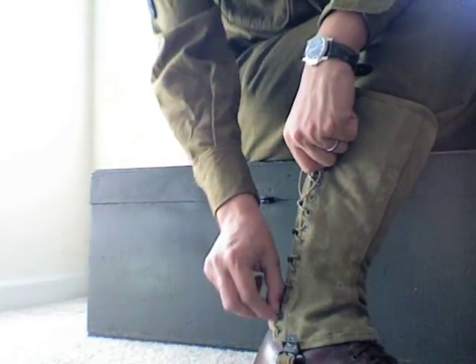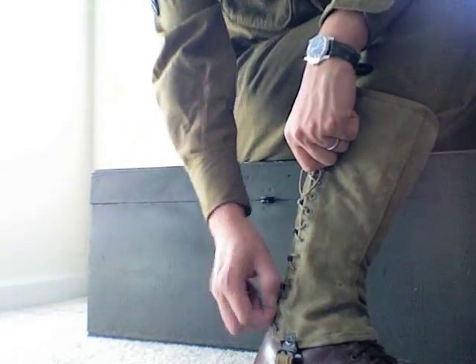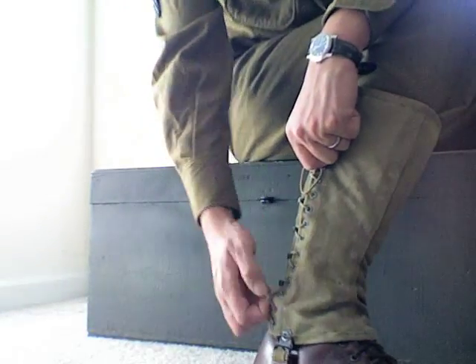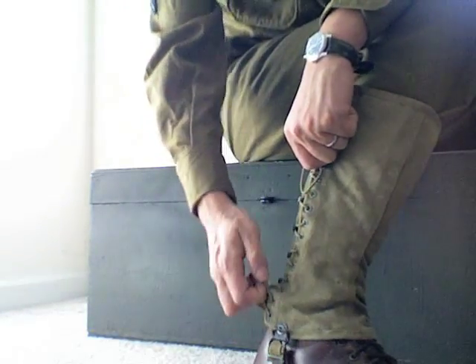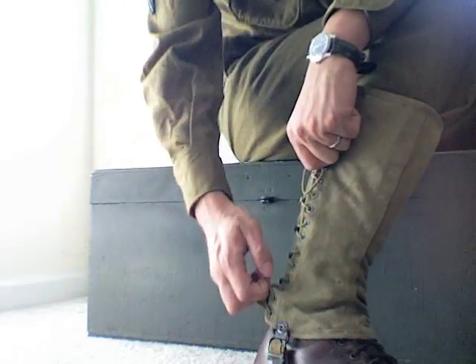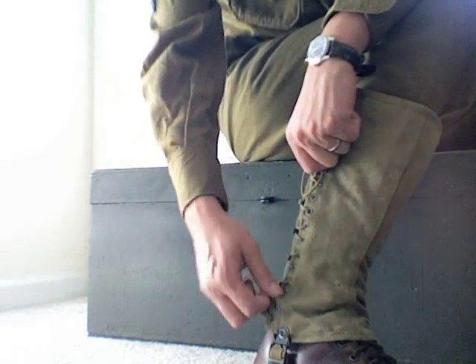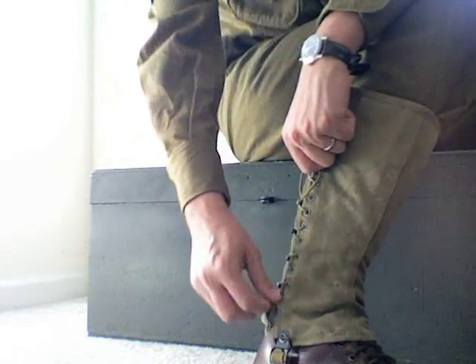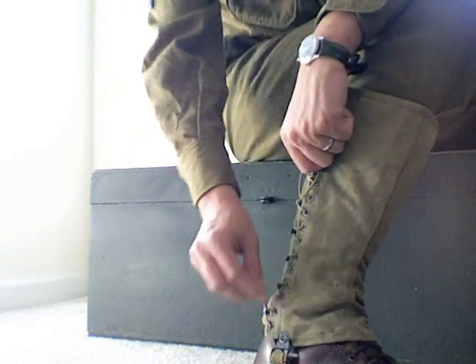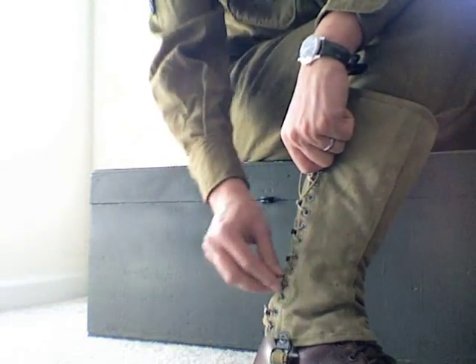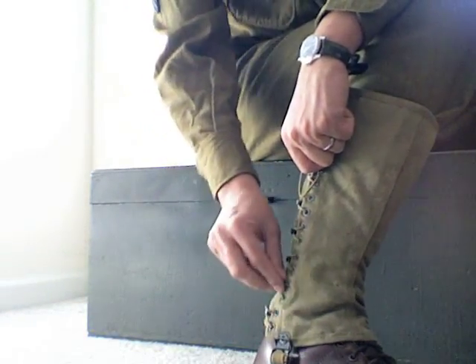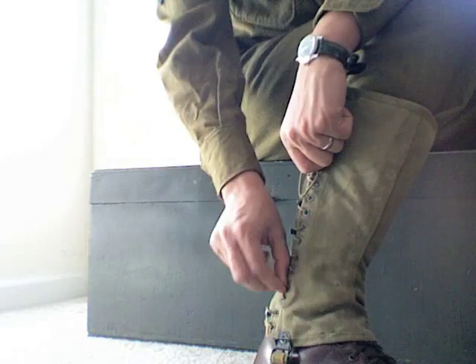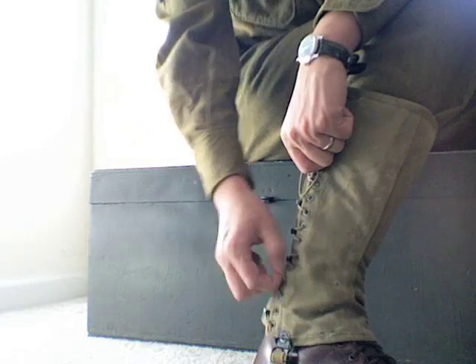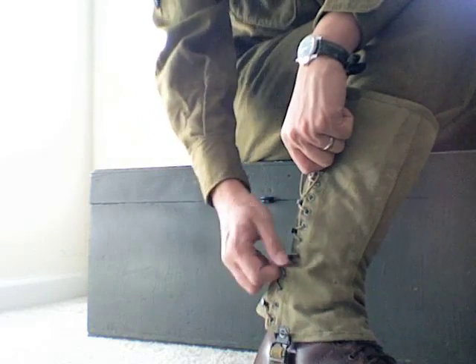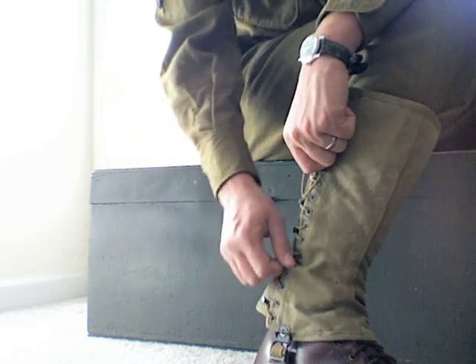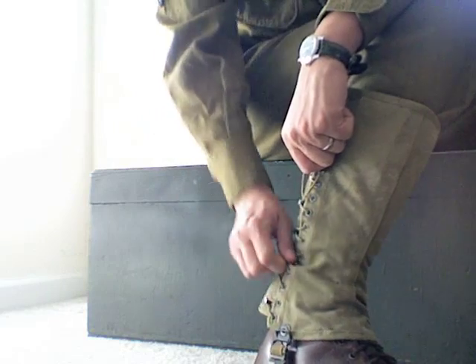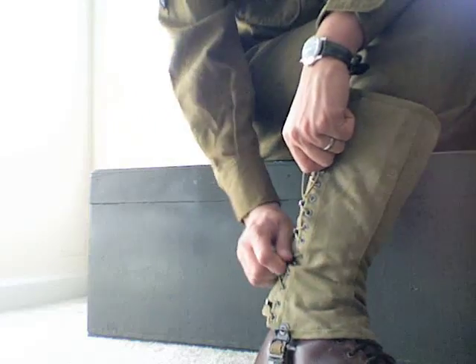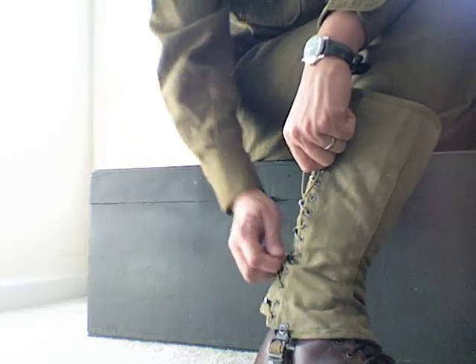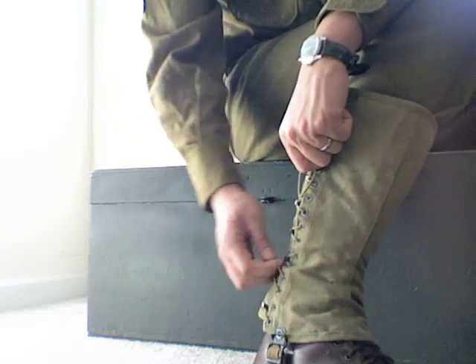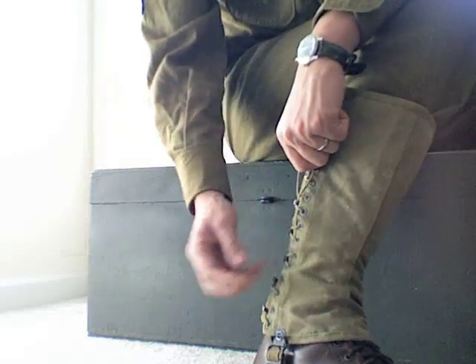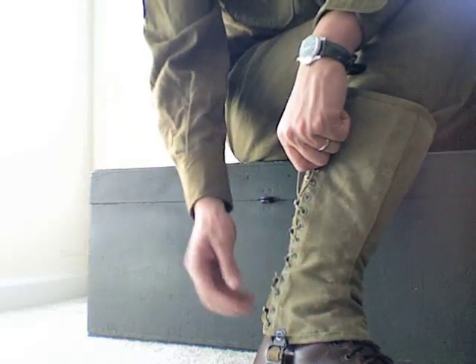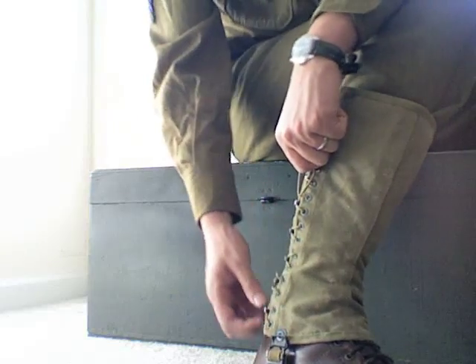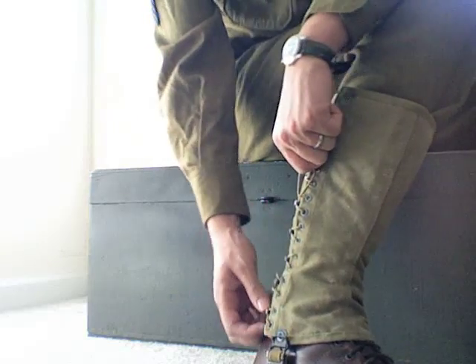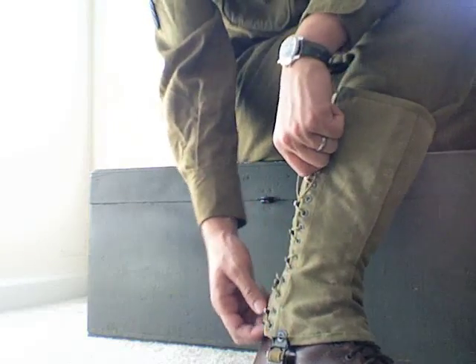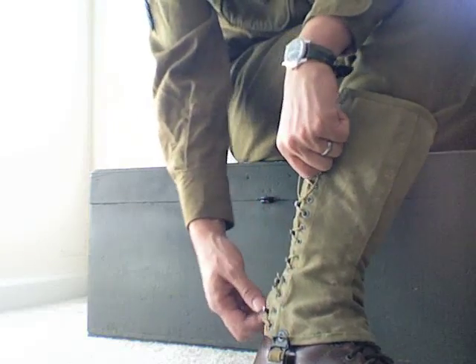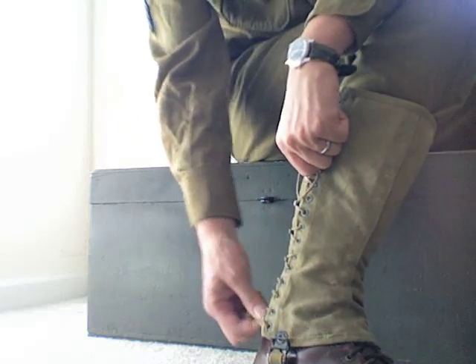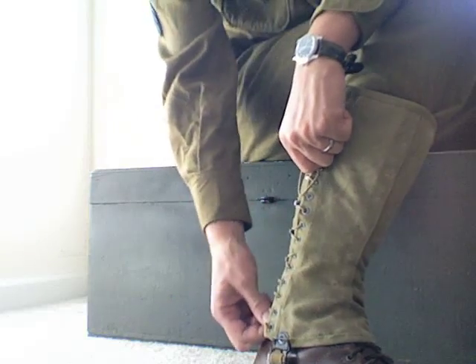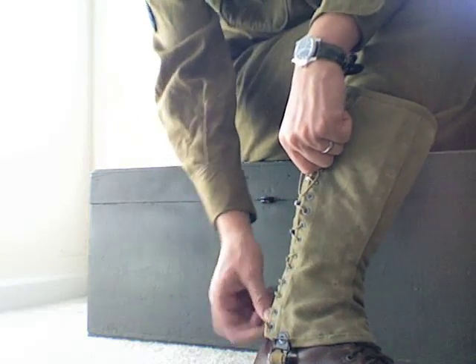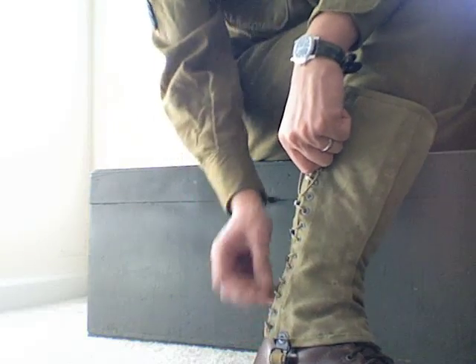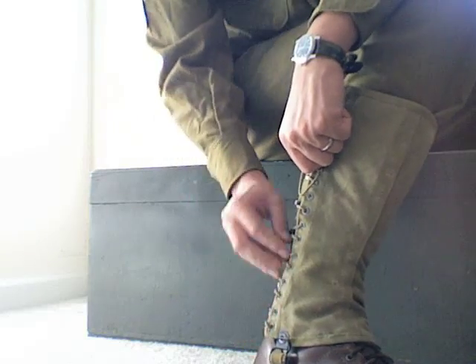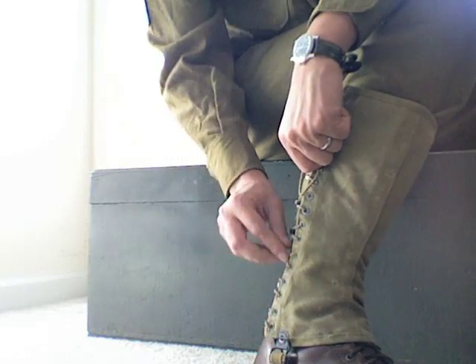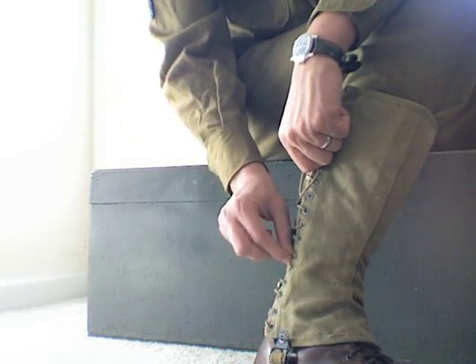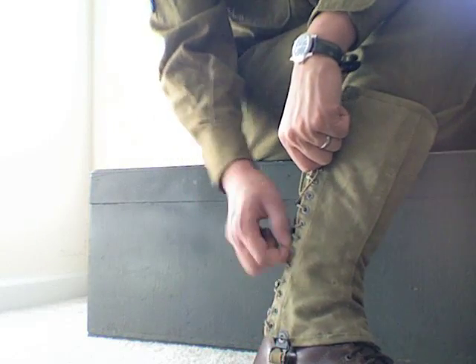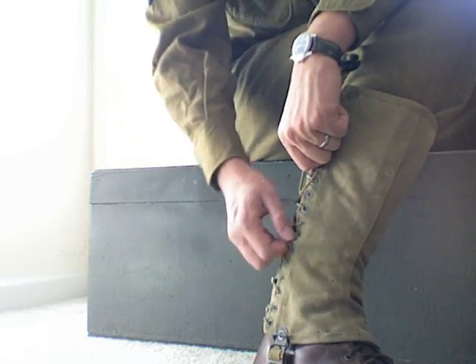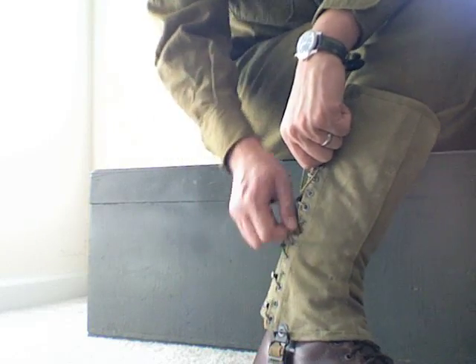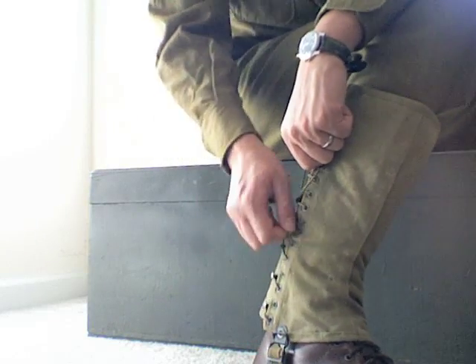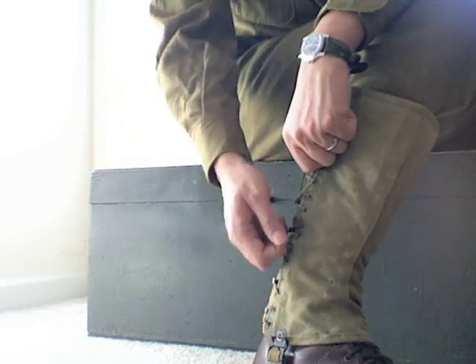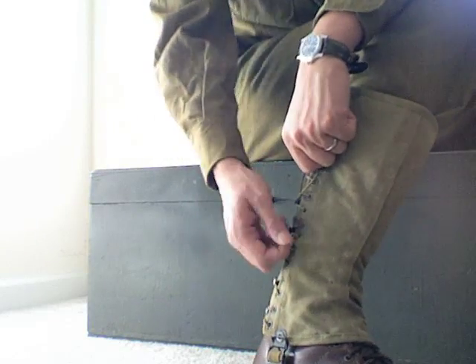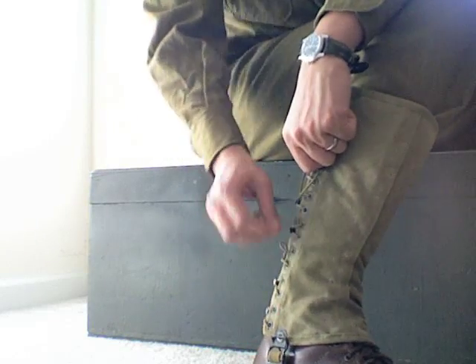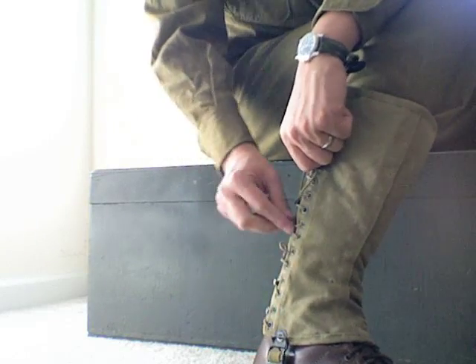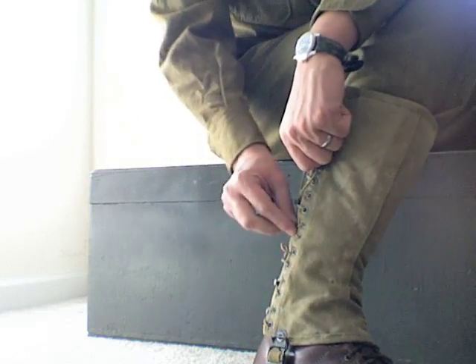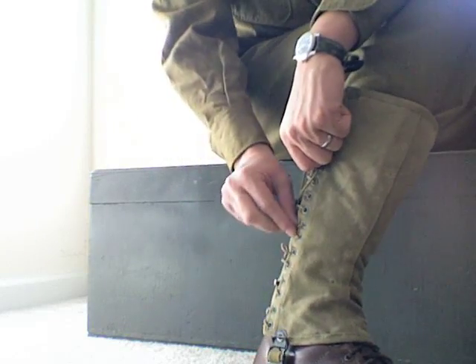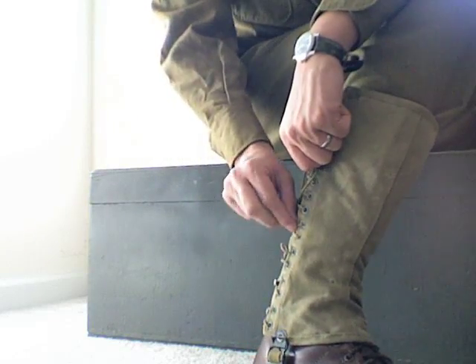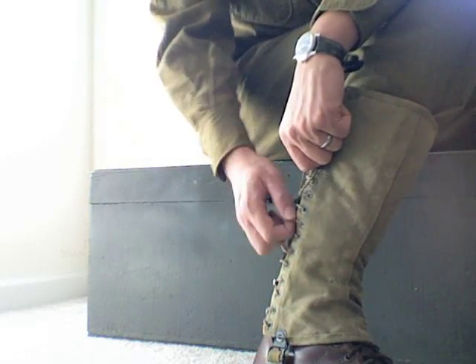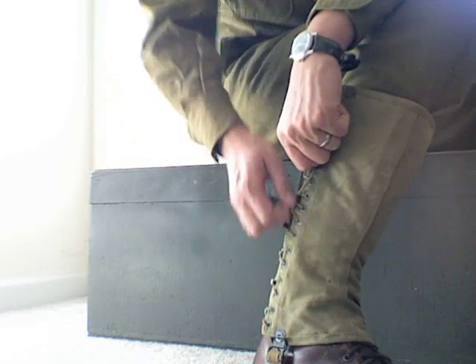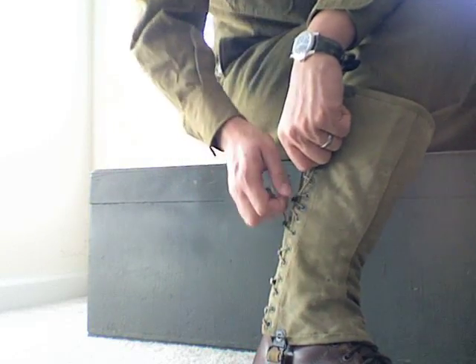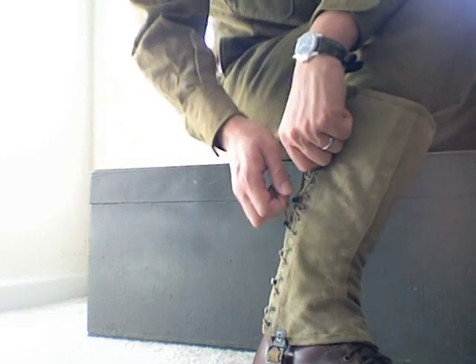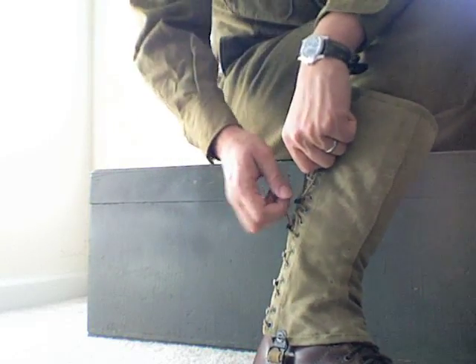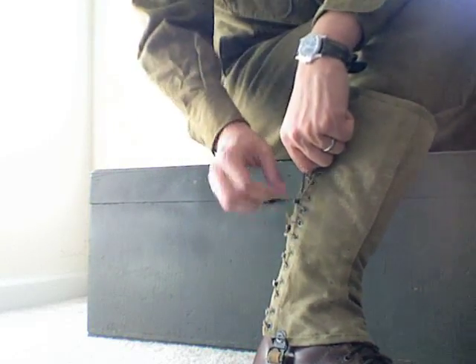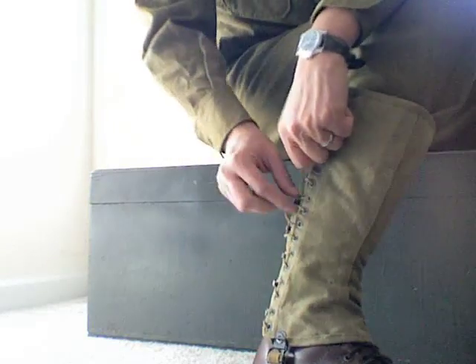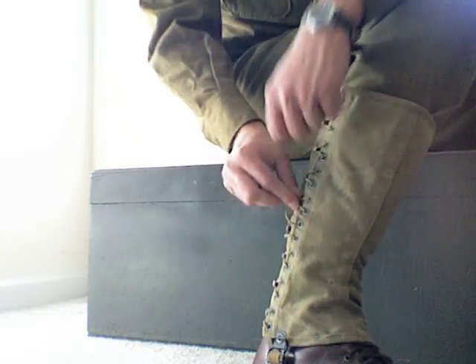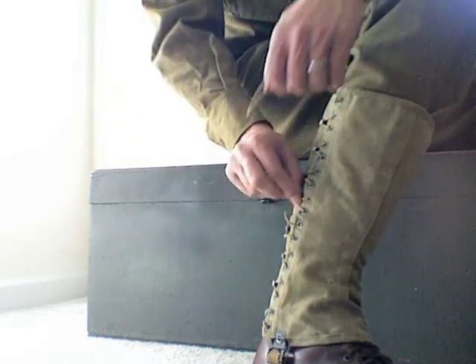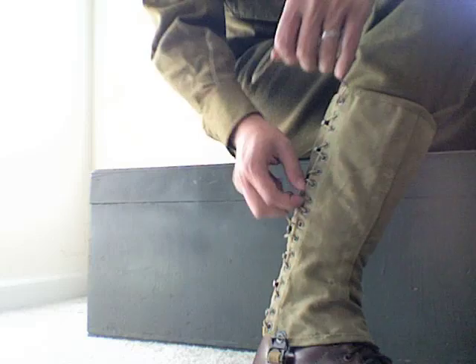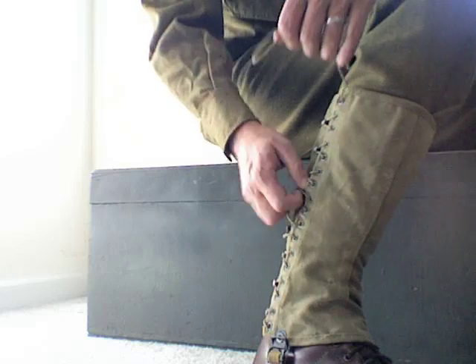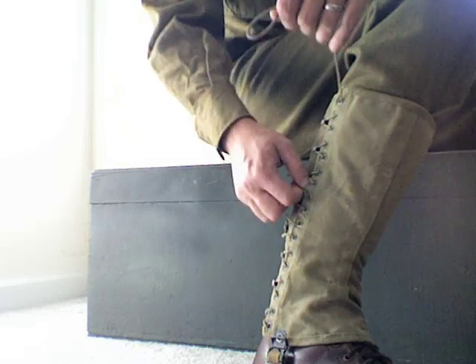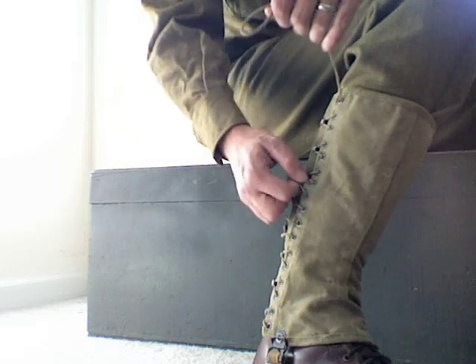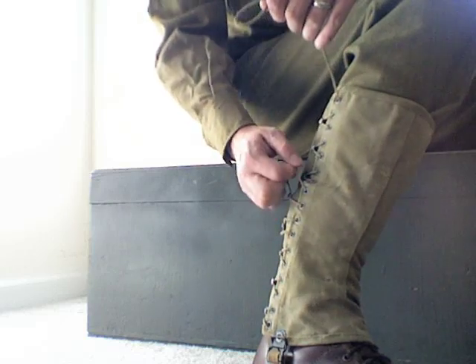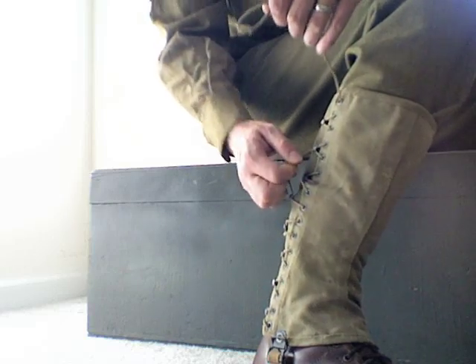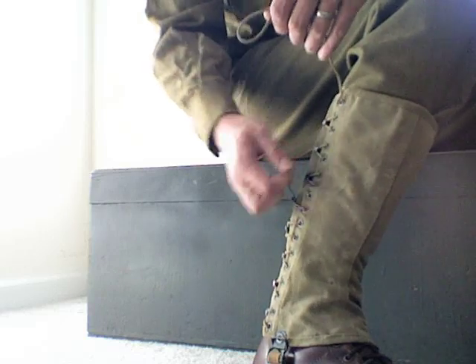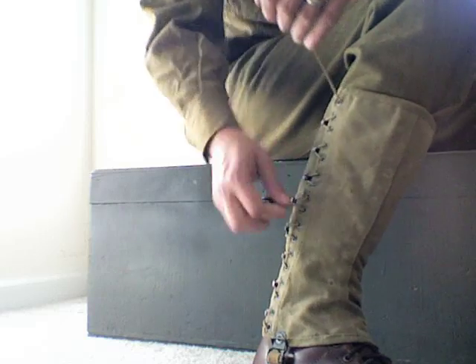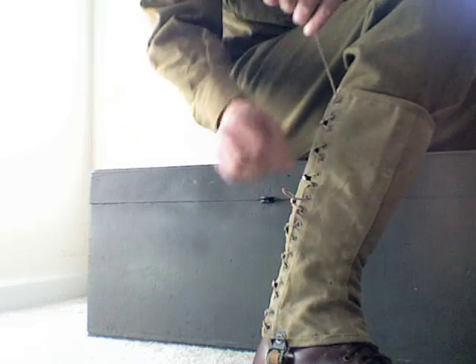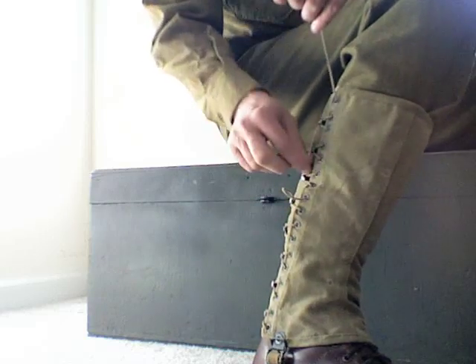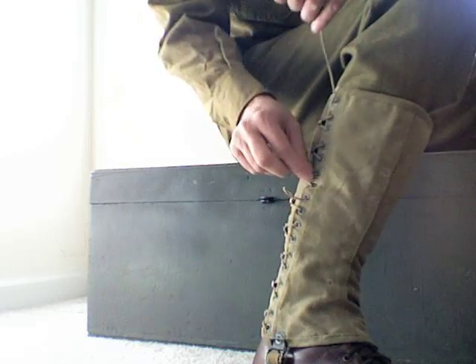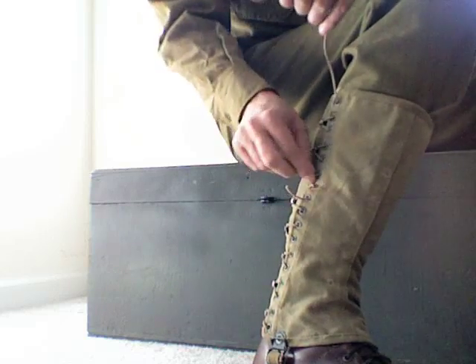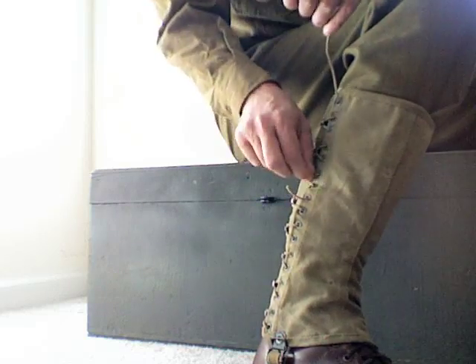So once you have them on all the way, go ahead and start pulling them tight. You don't want to cut off circulation, but you want it to be snug.